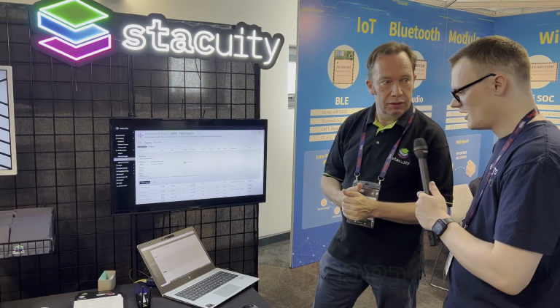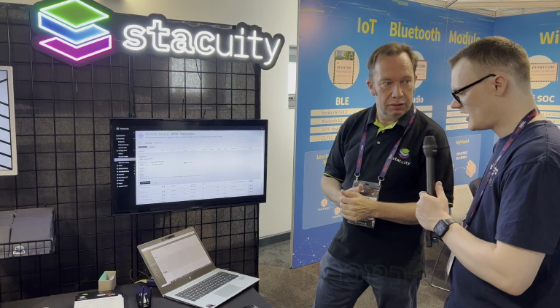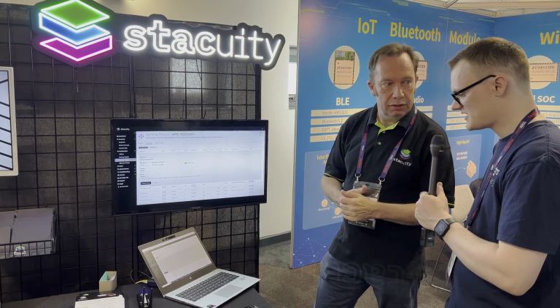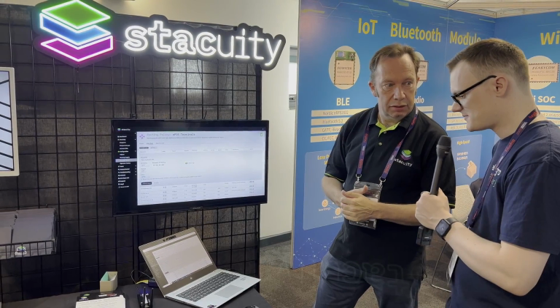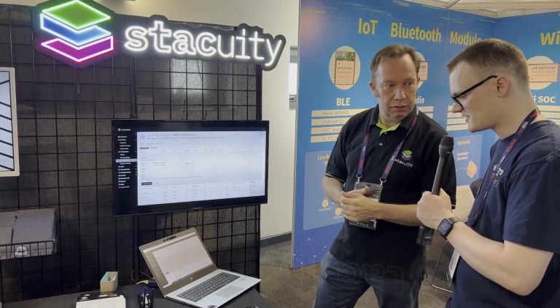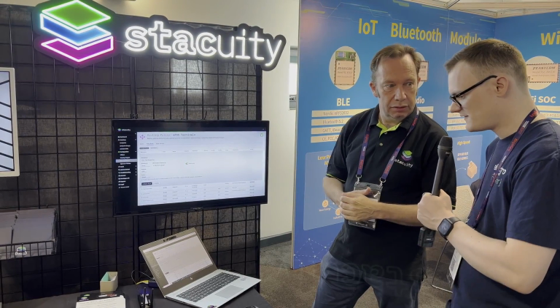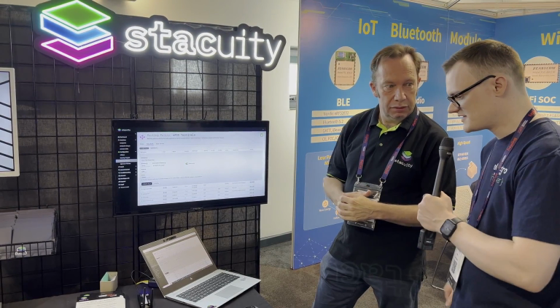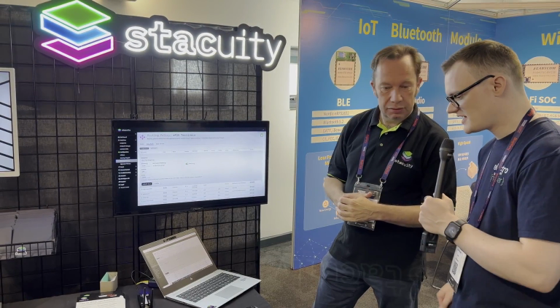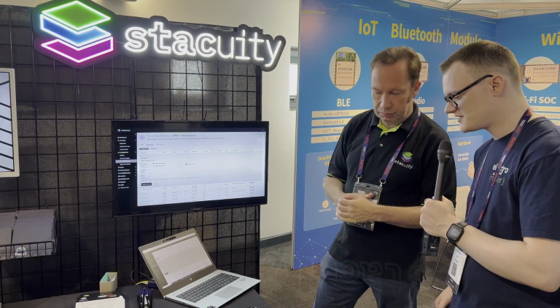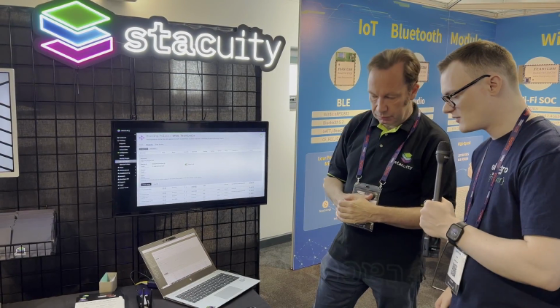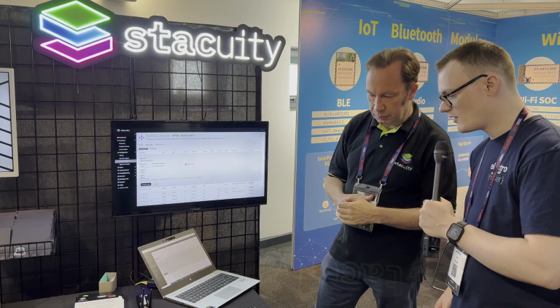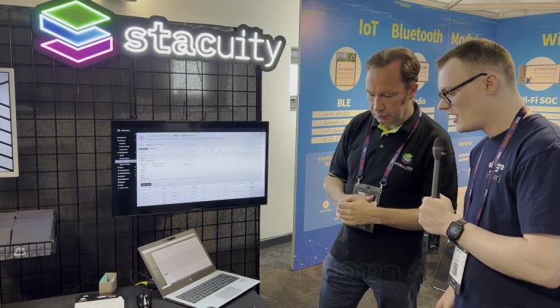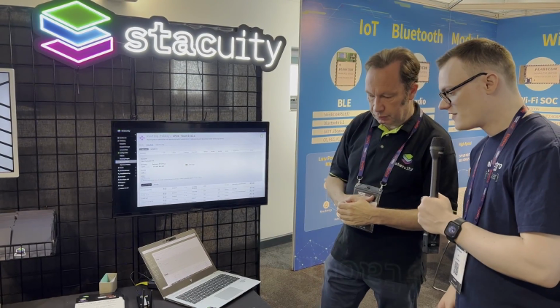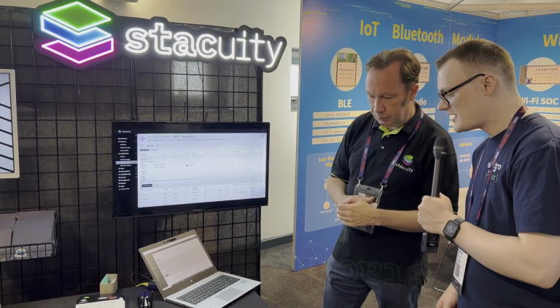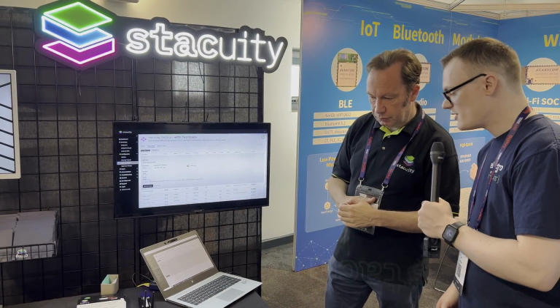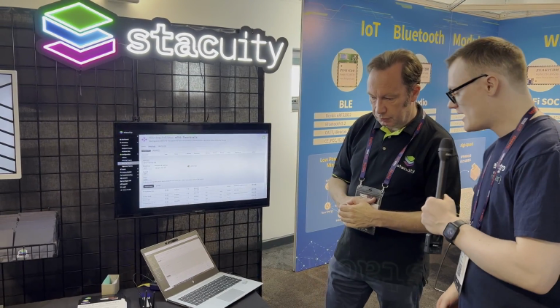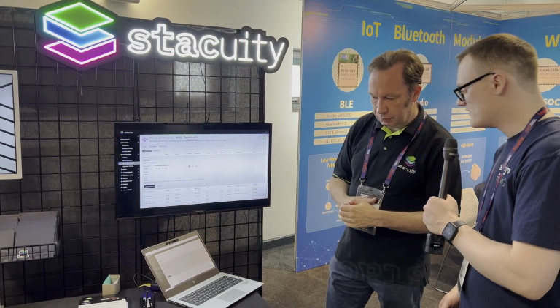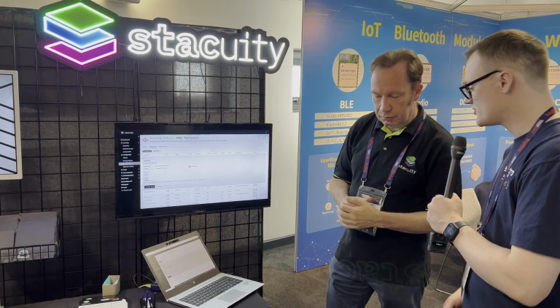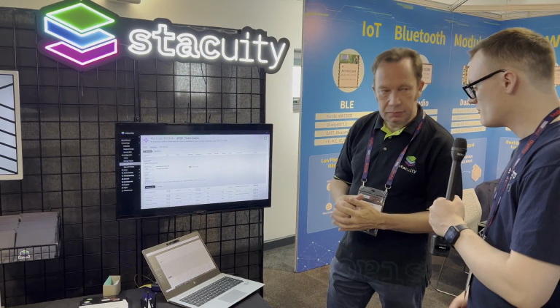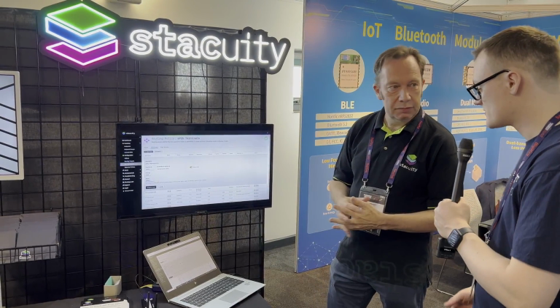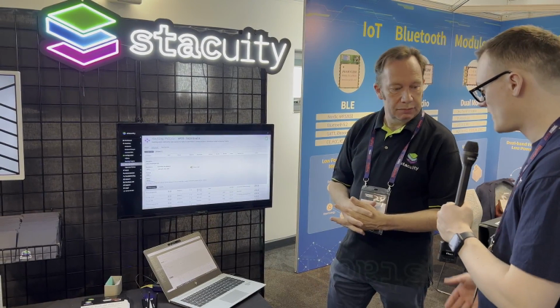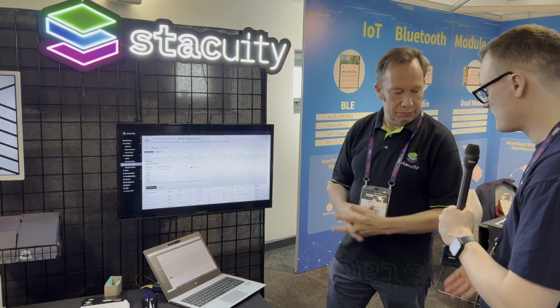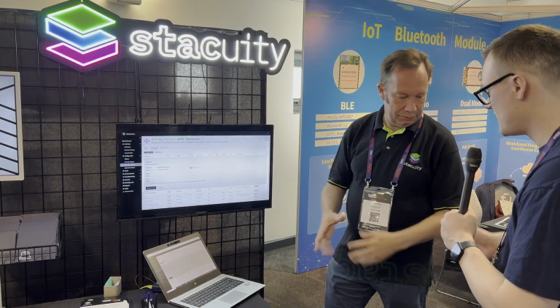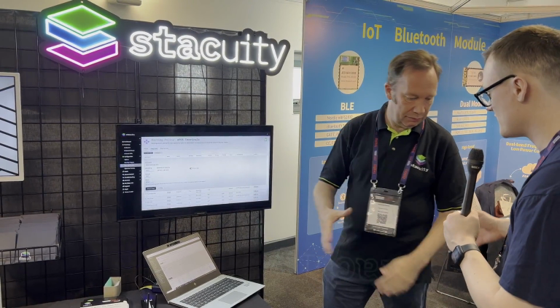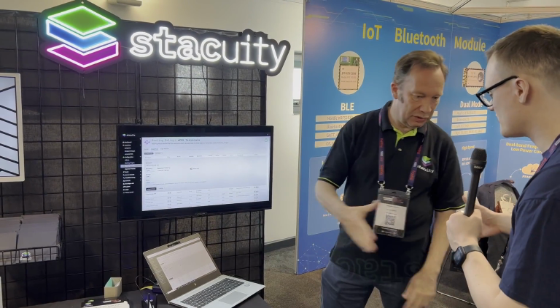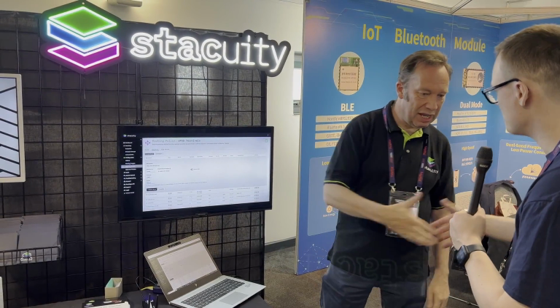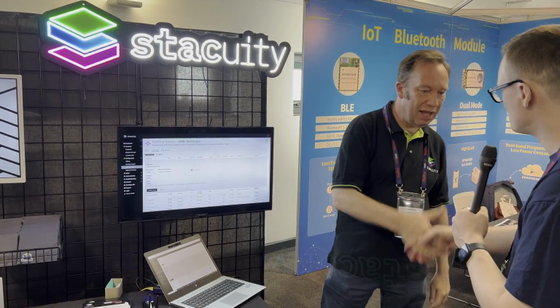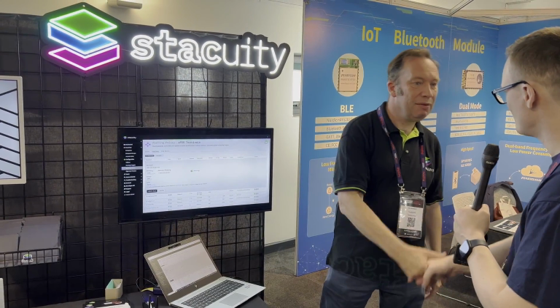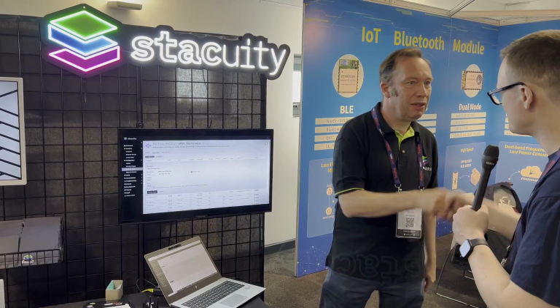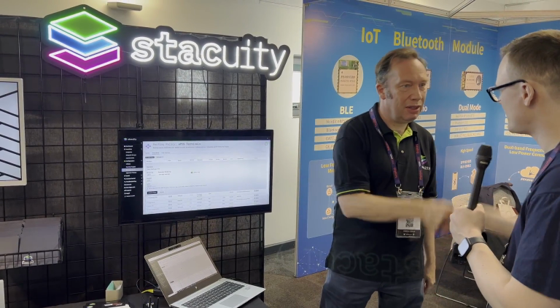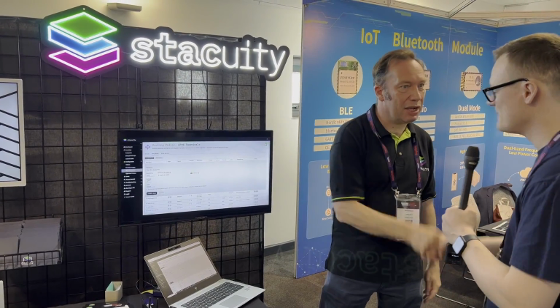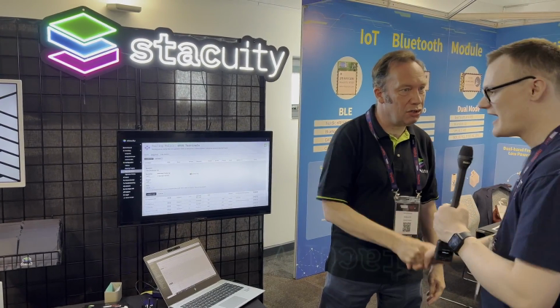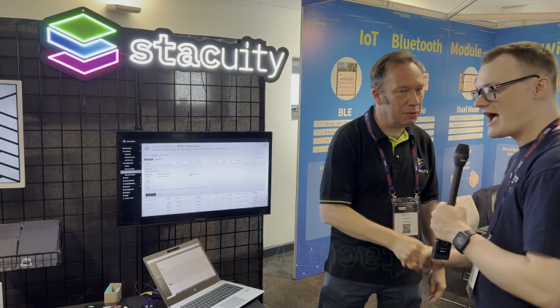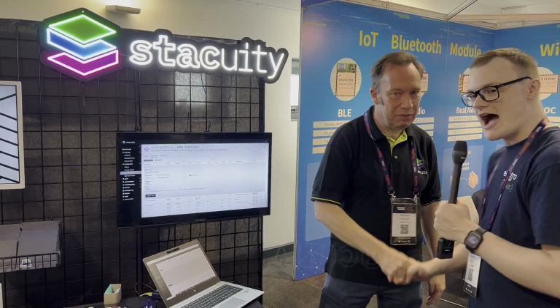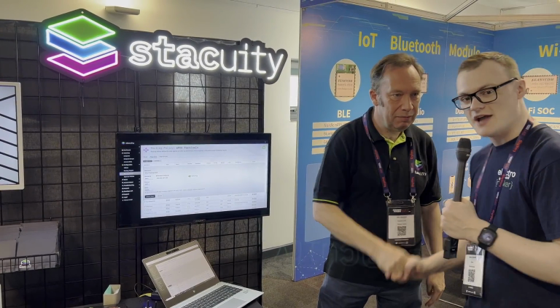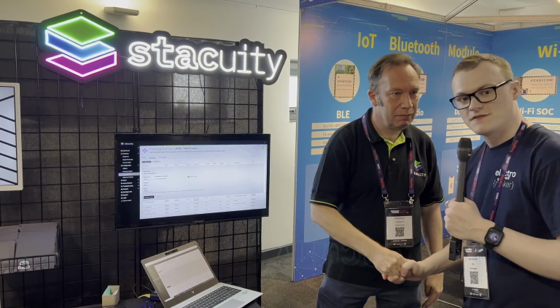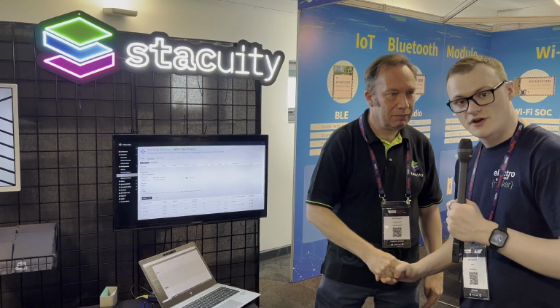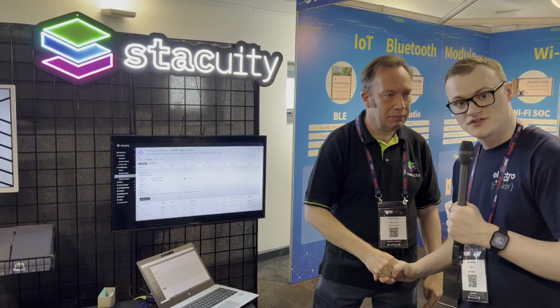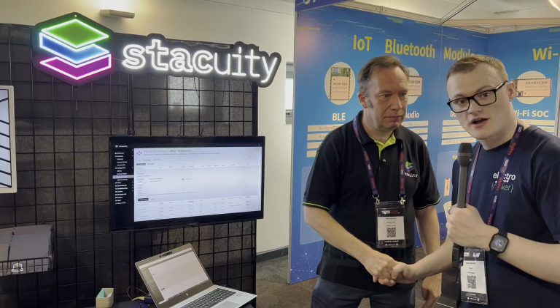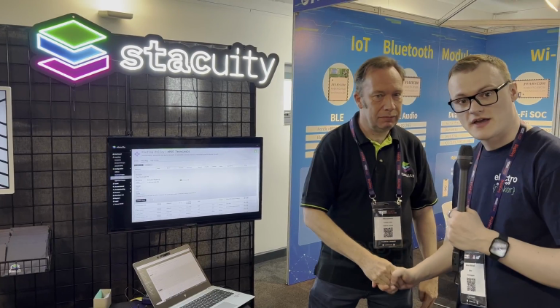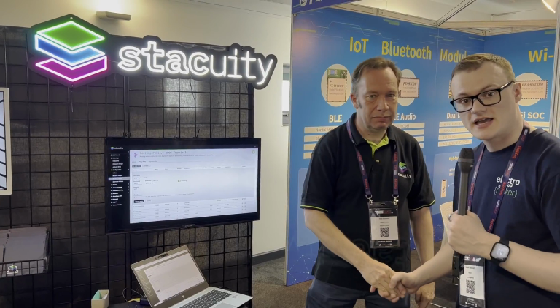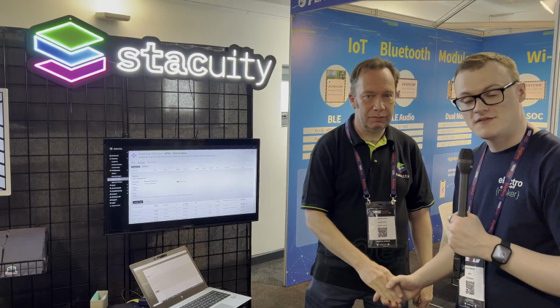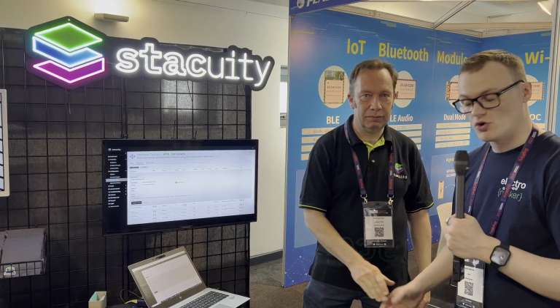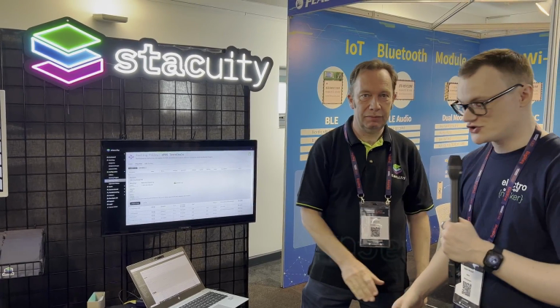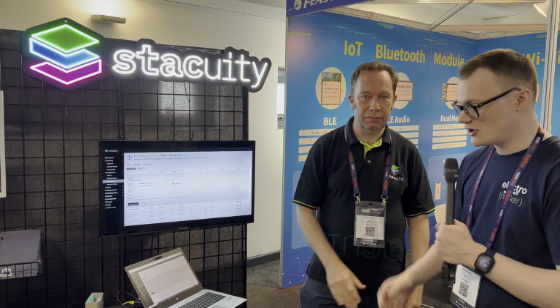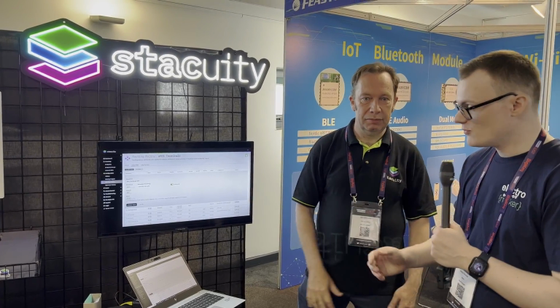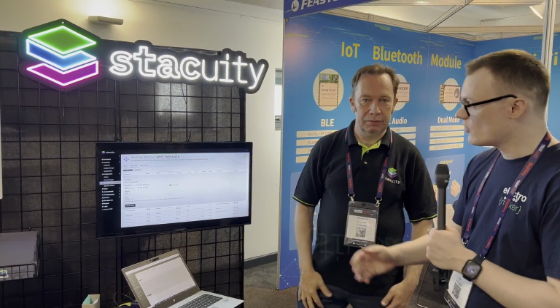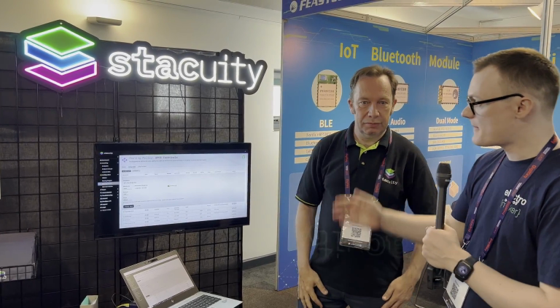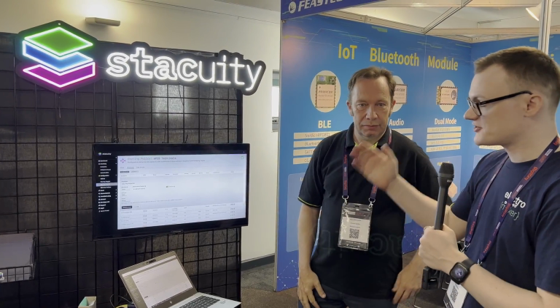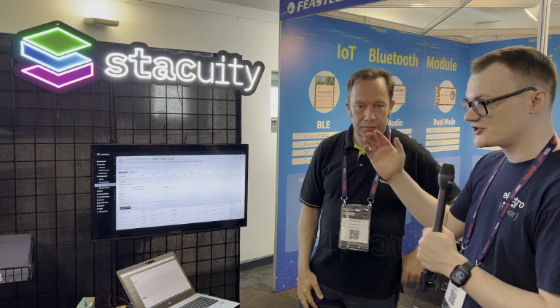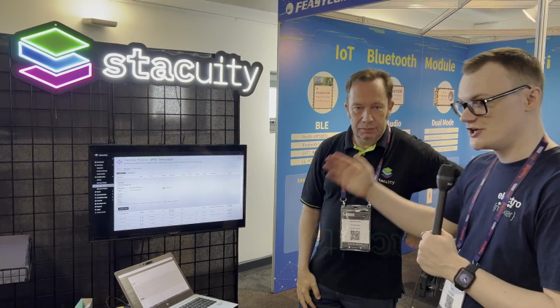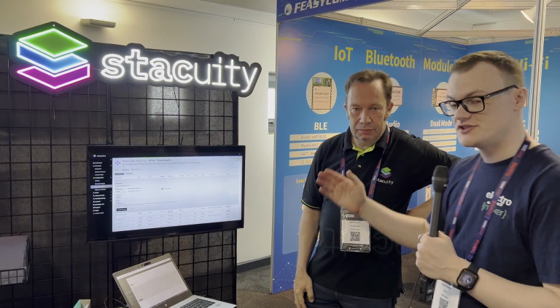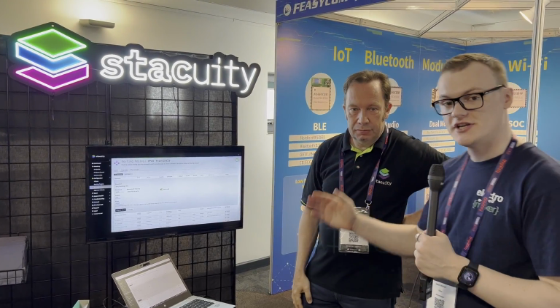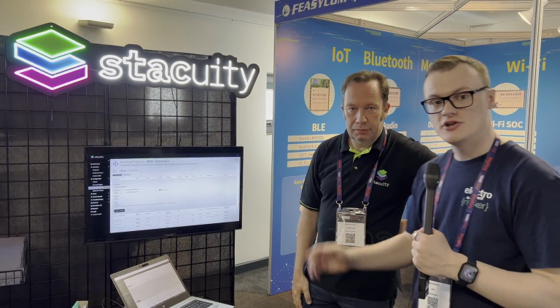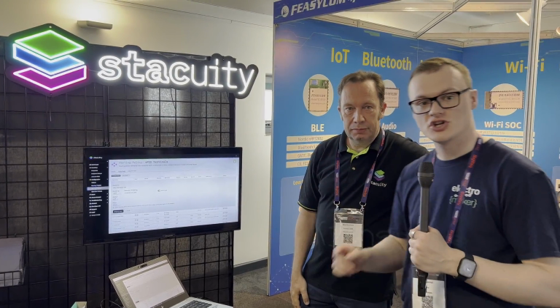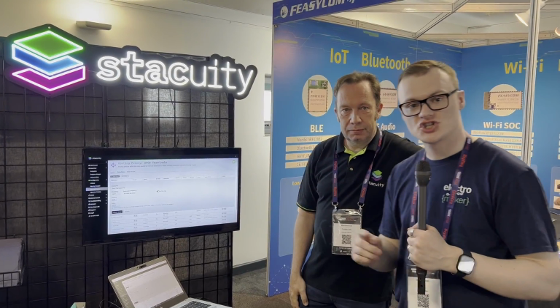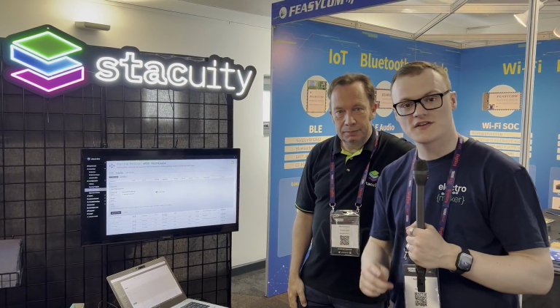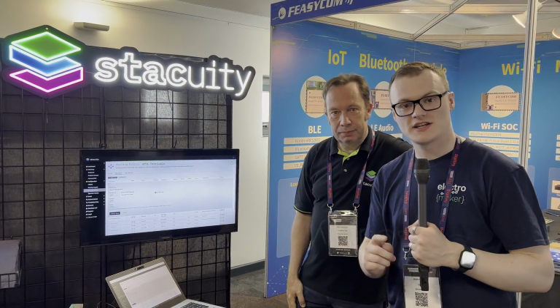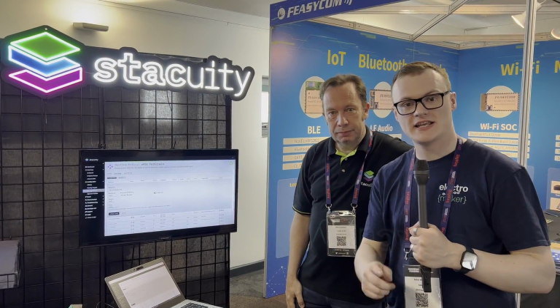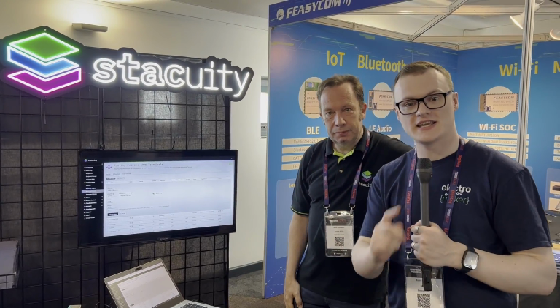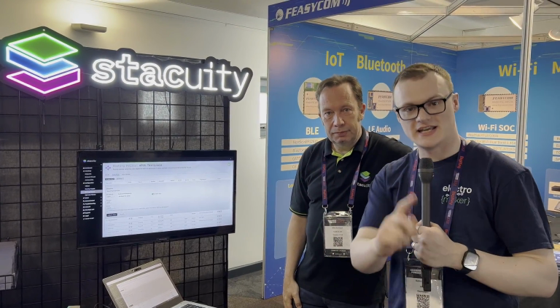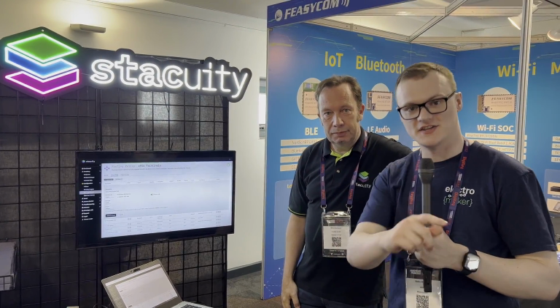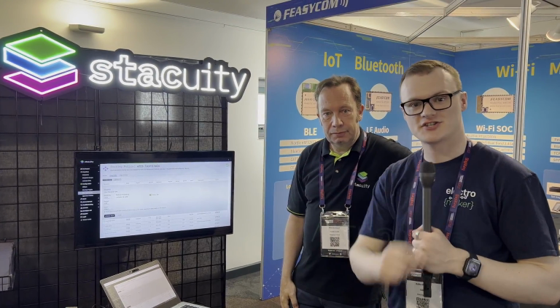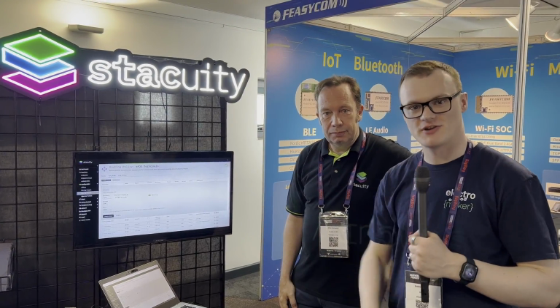That's absolutely fantastic. Thank you ever so much, Mike, for taking the time to join us today. And for those out there who want to know more, you can check the link in the description.